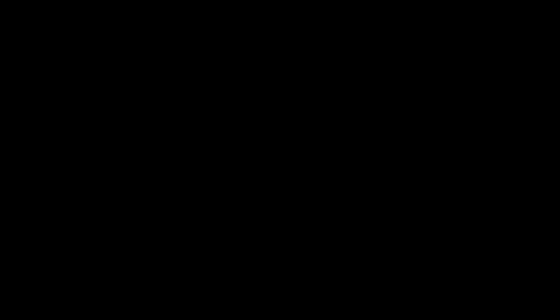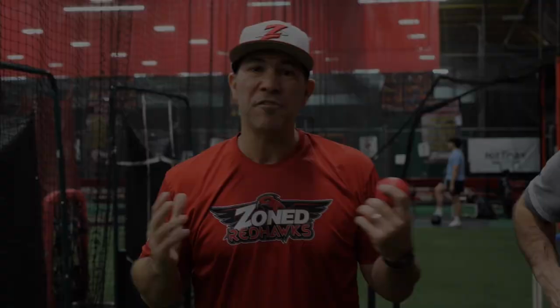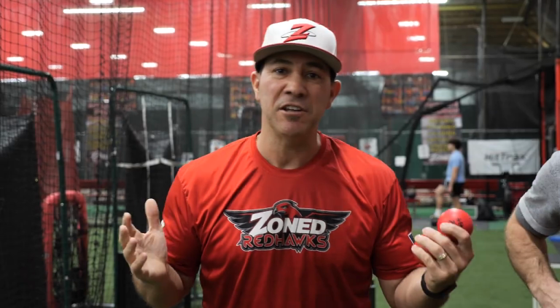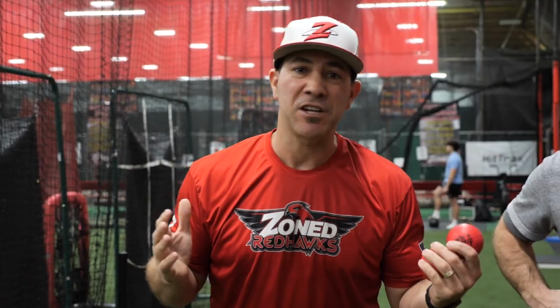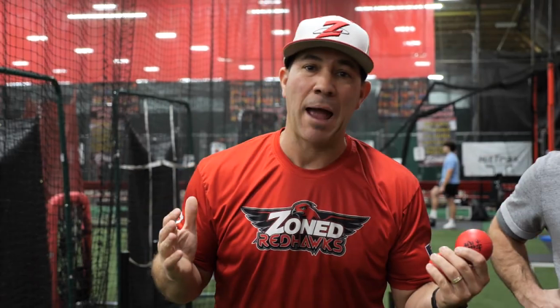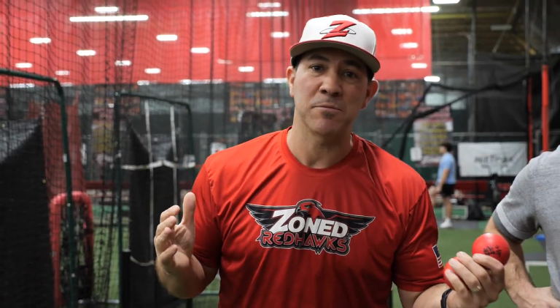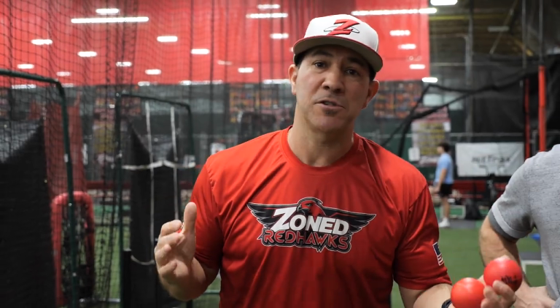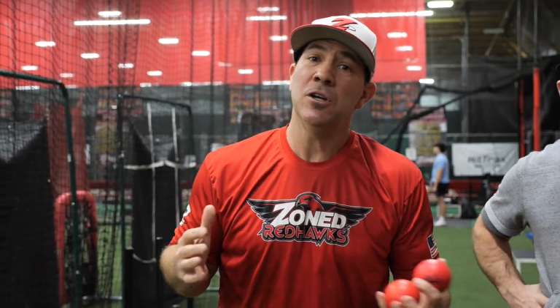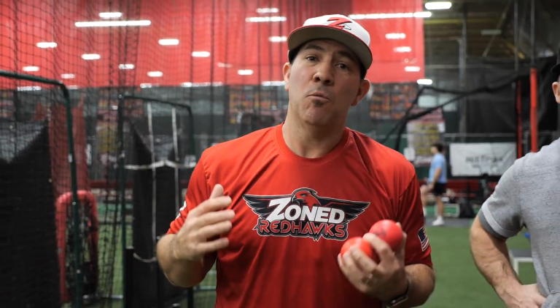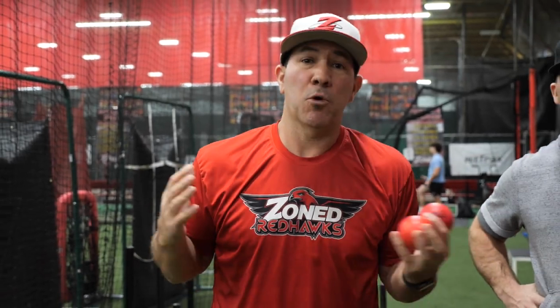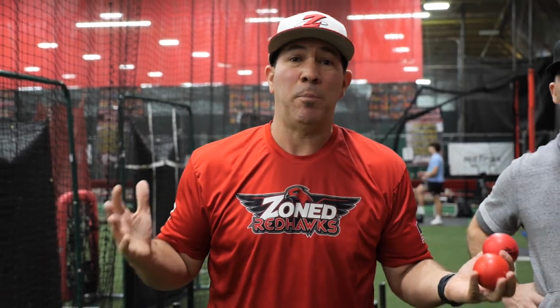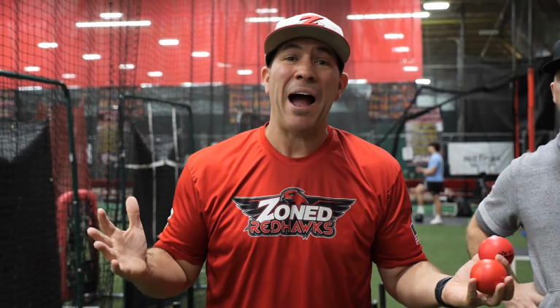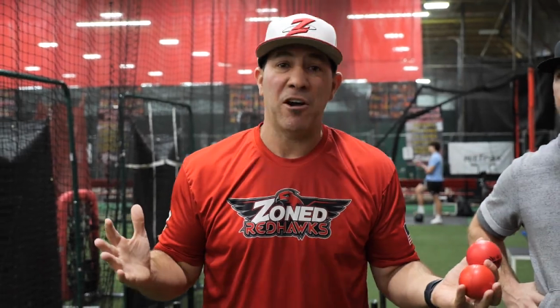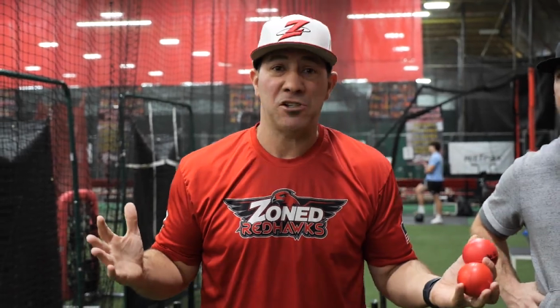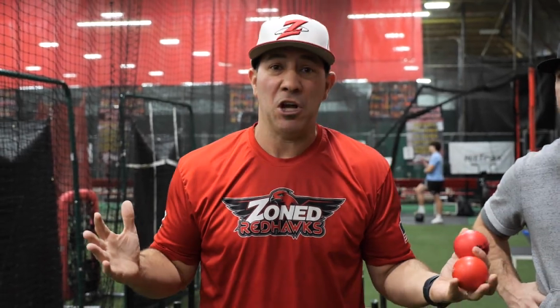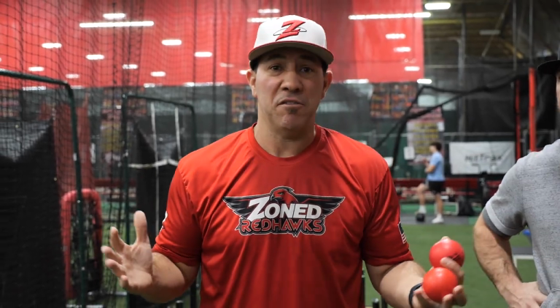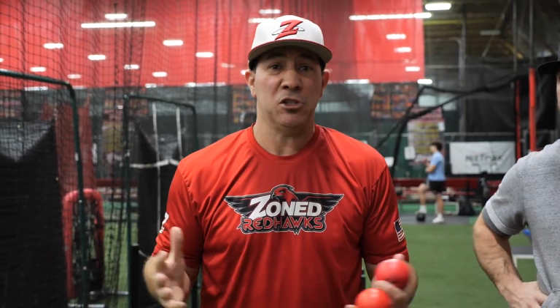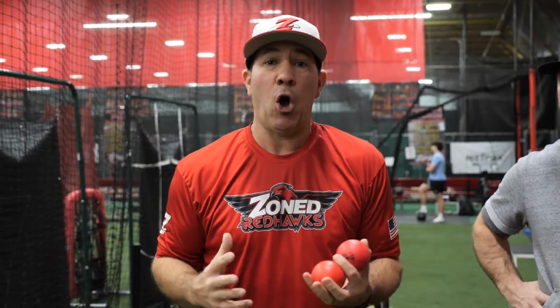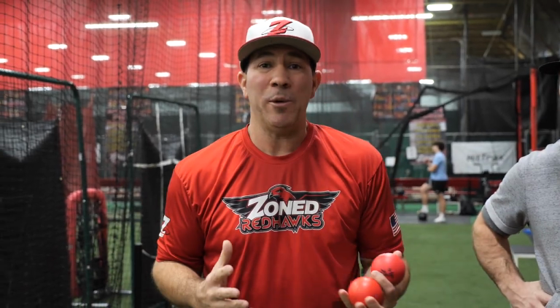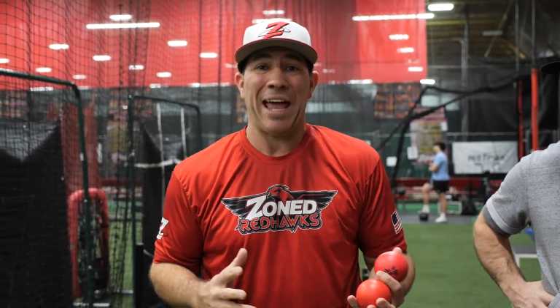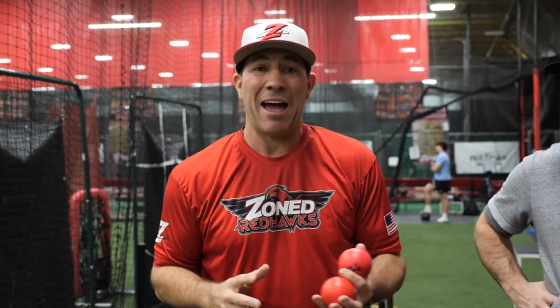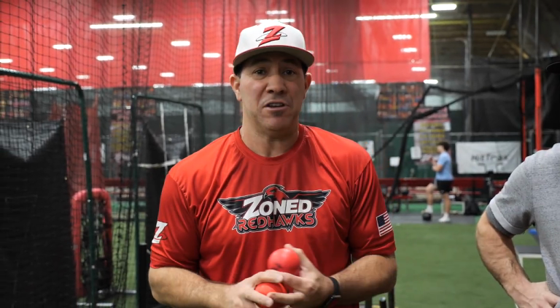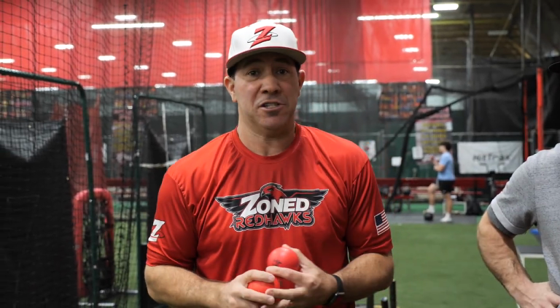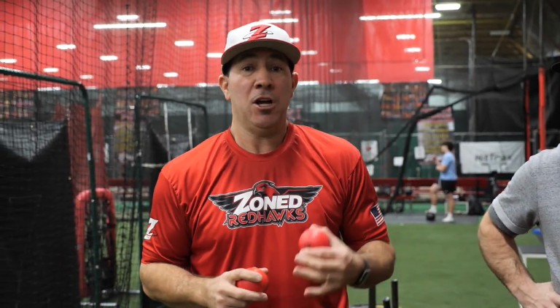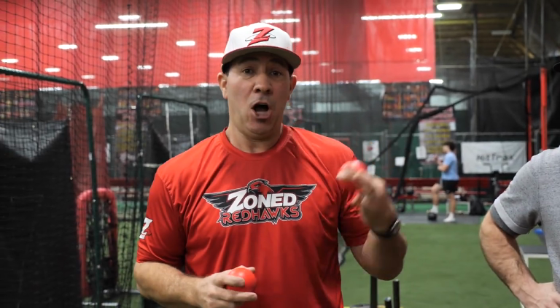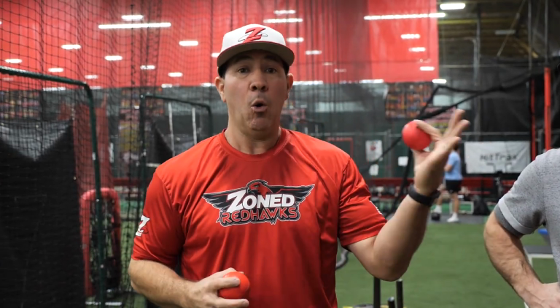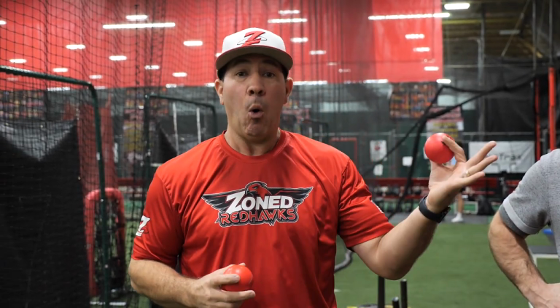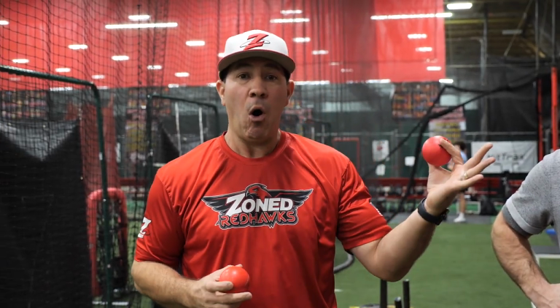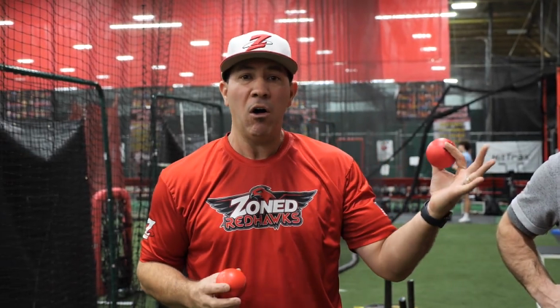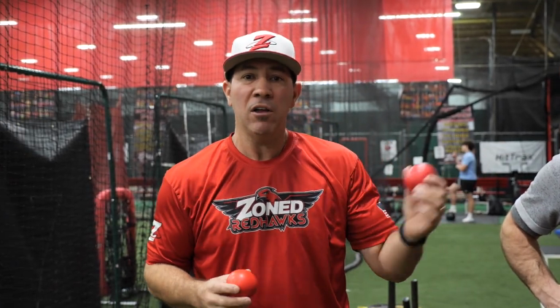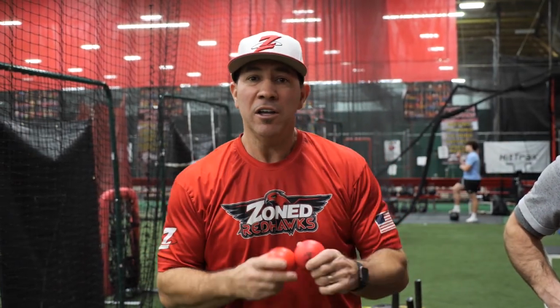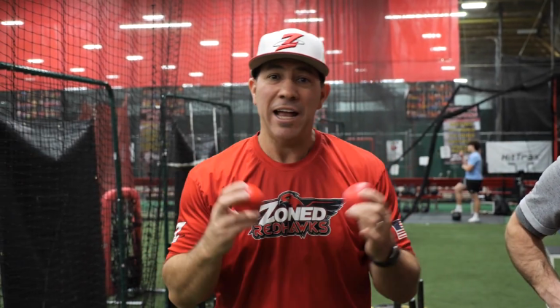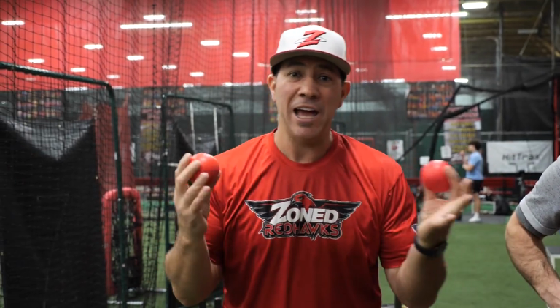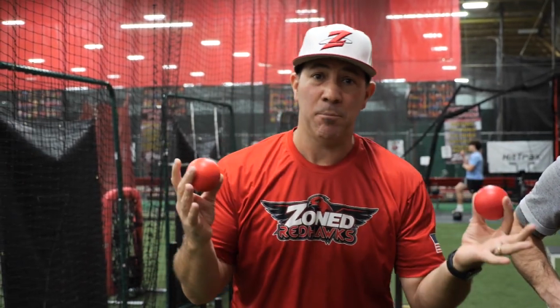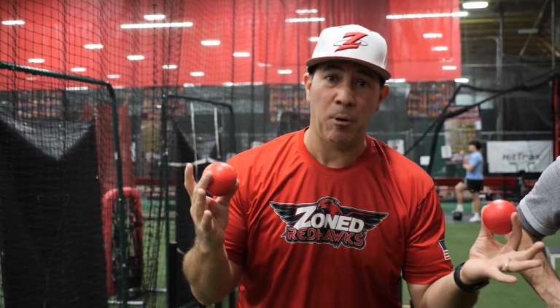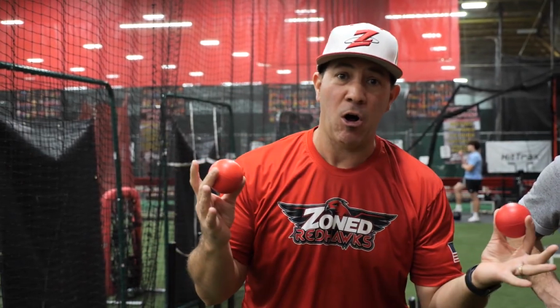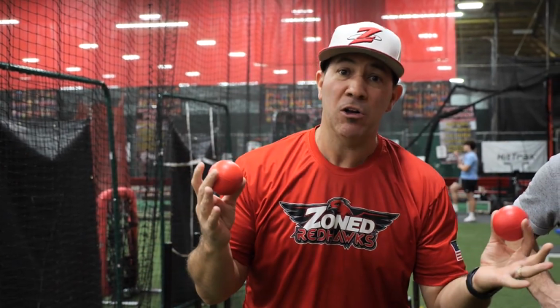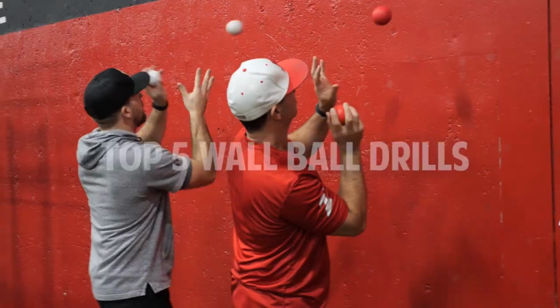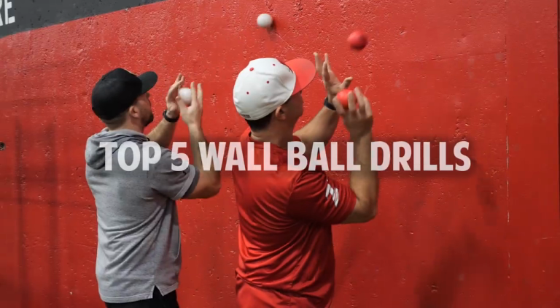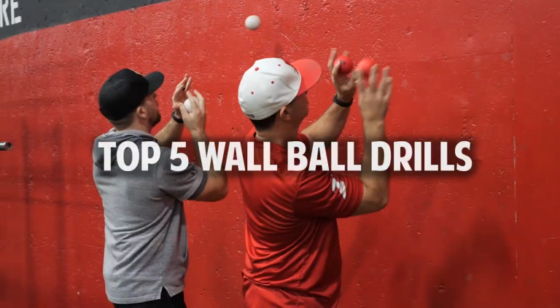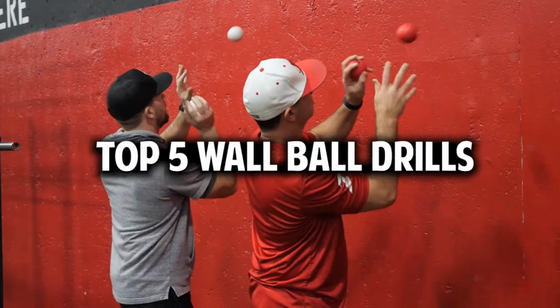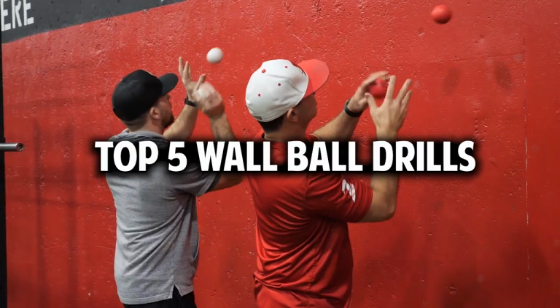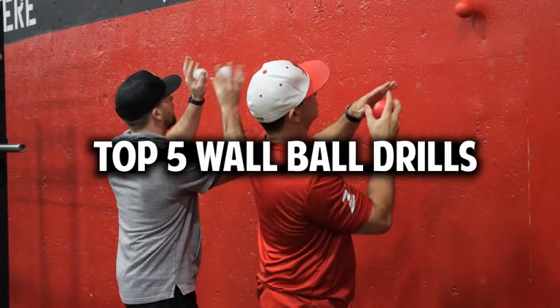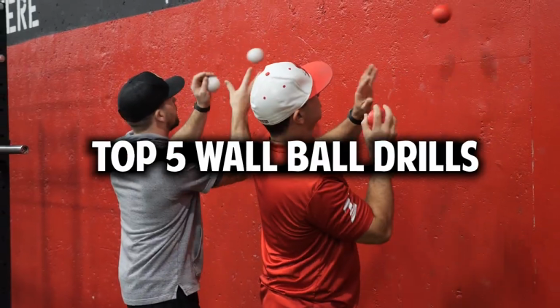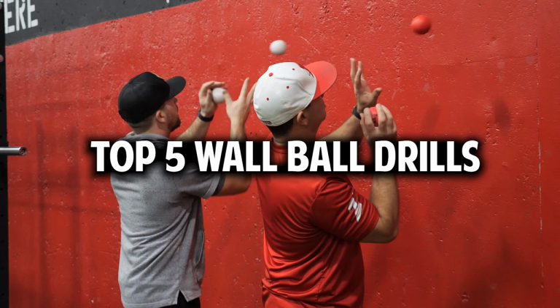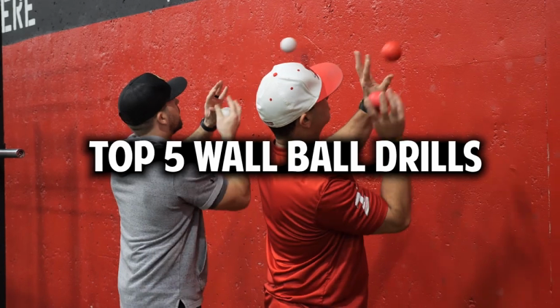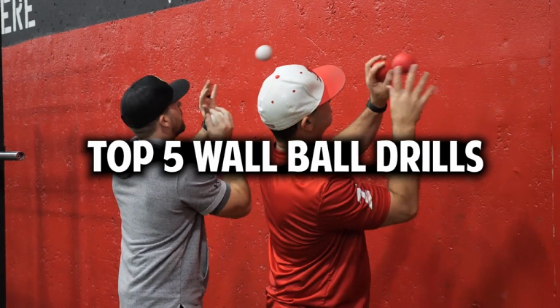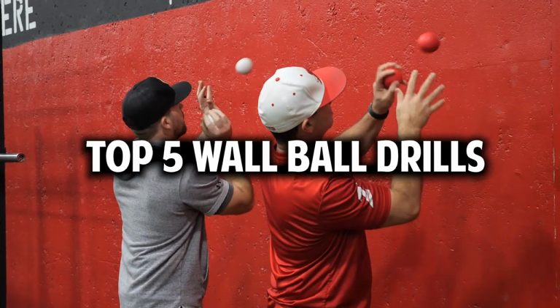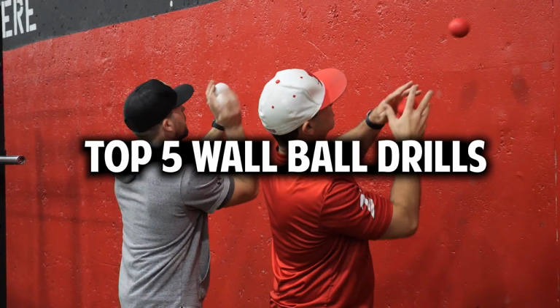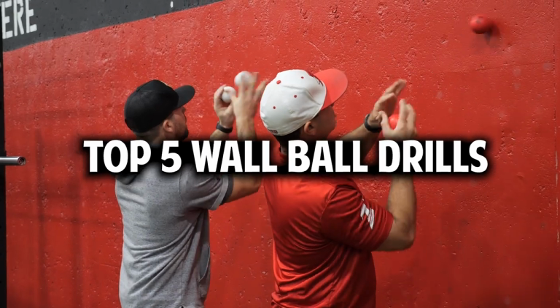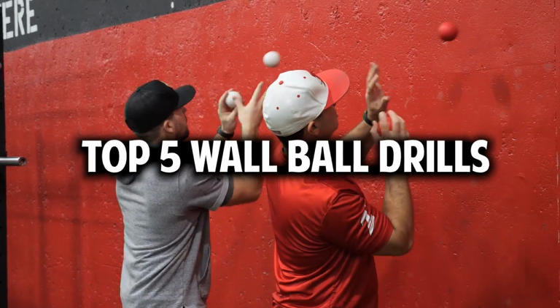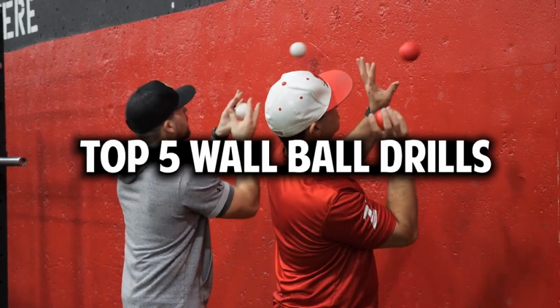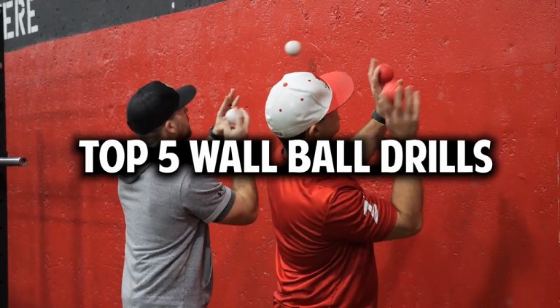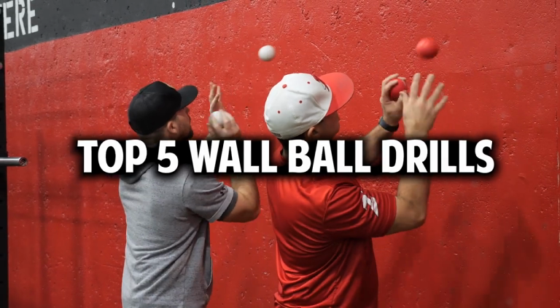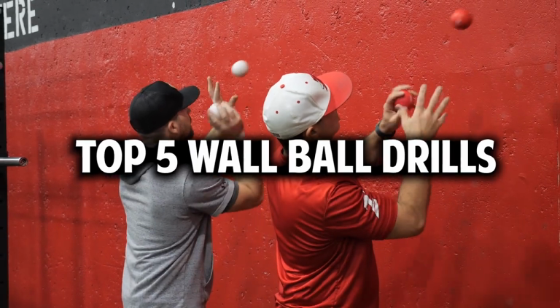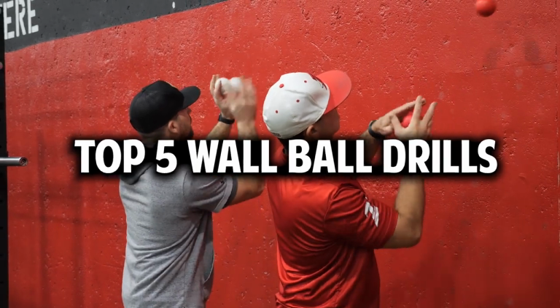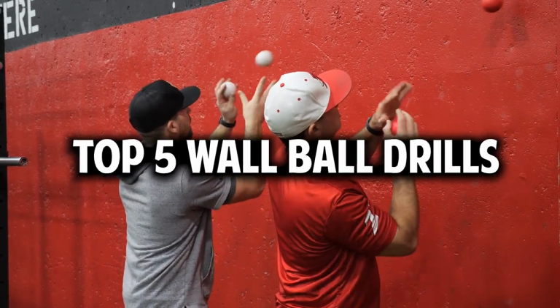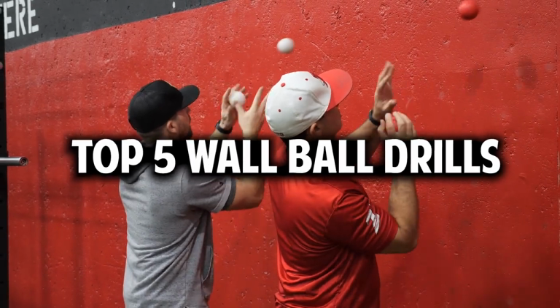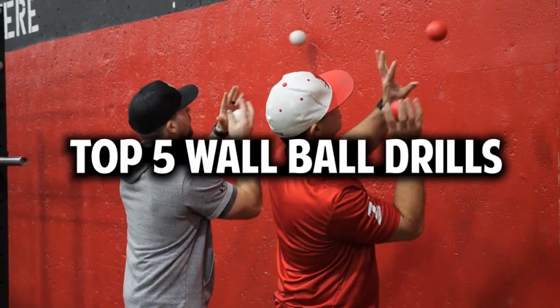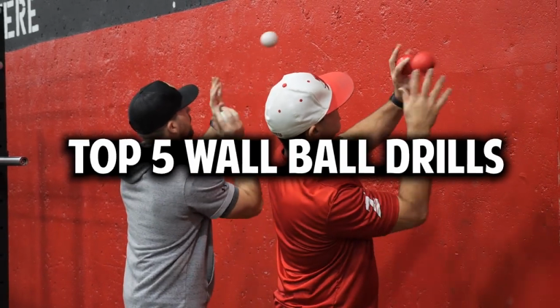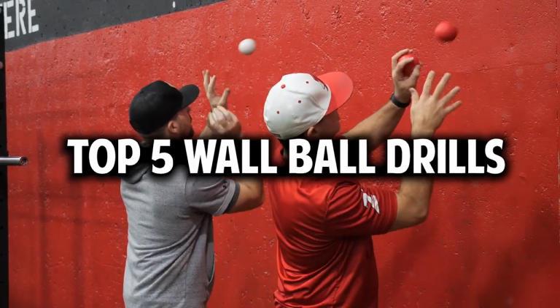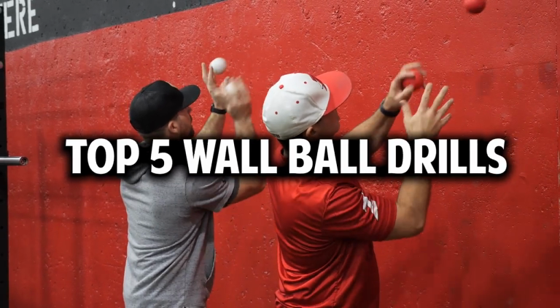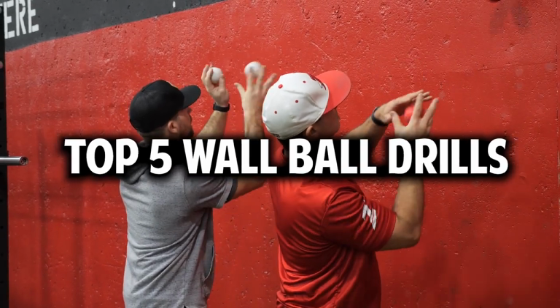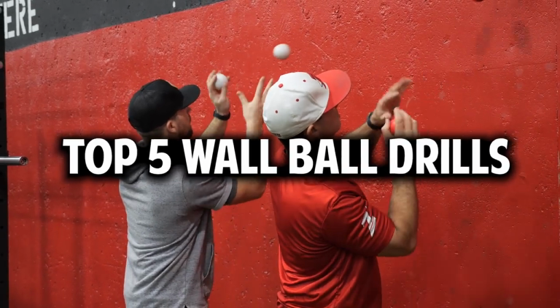Often times we're by ourselves and all we have is a wall and a ball. Here are our five best wall ball drills.